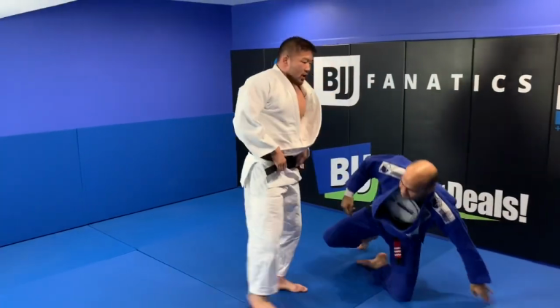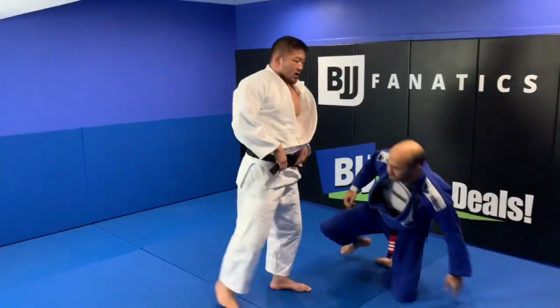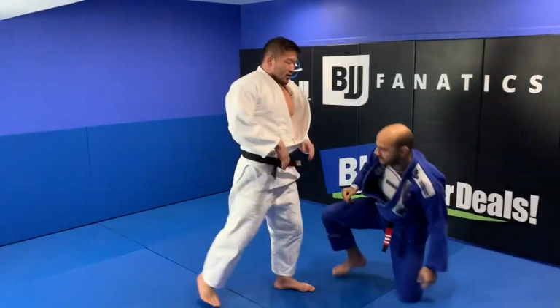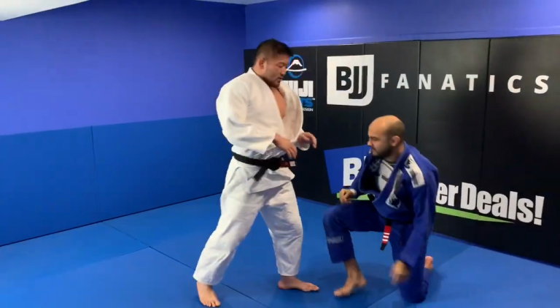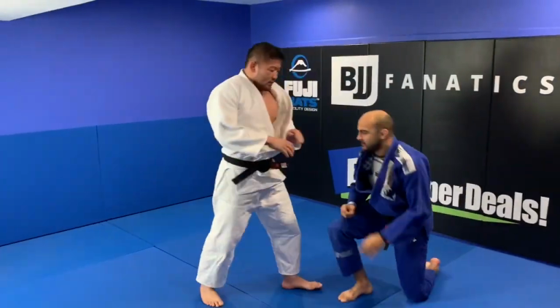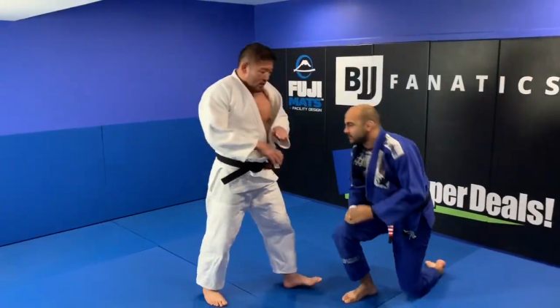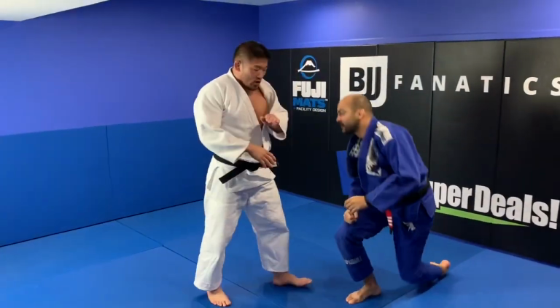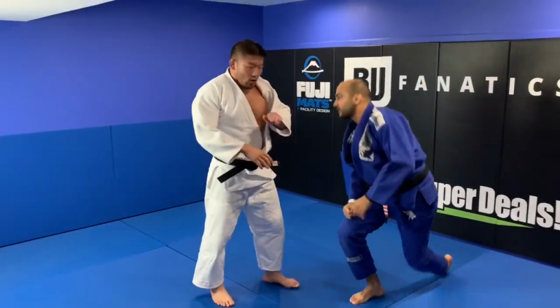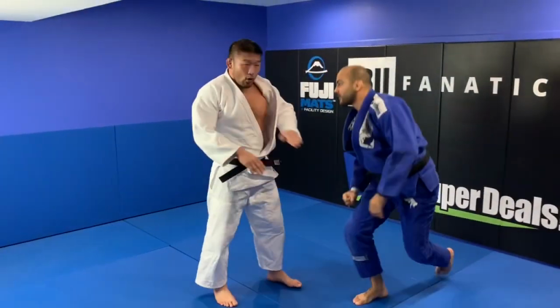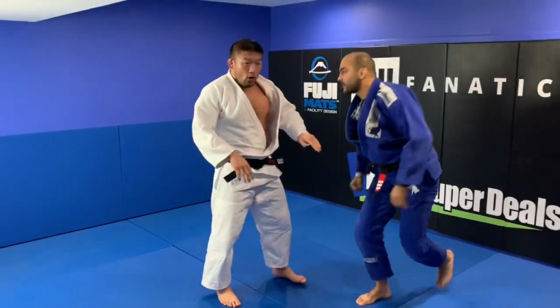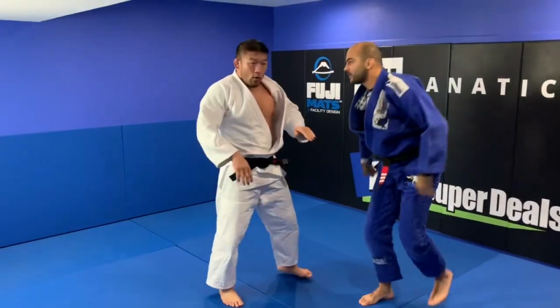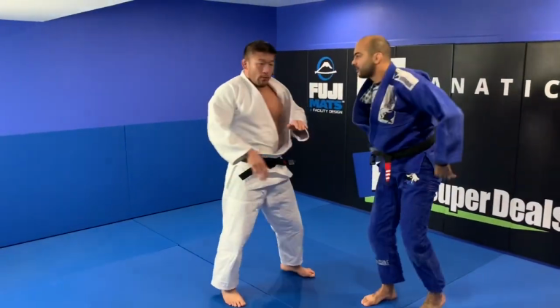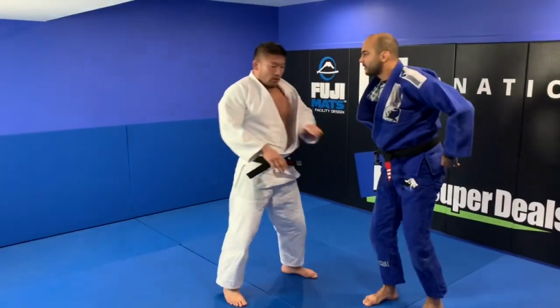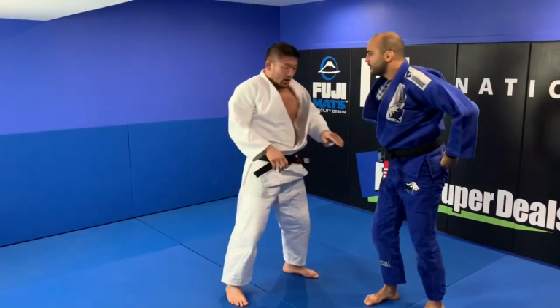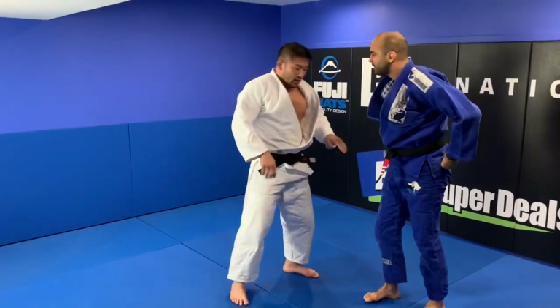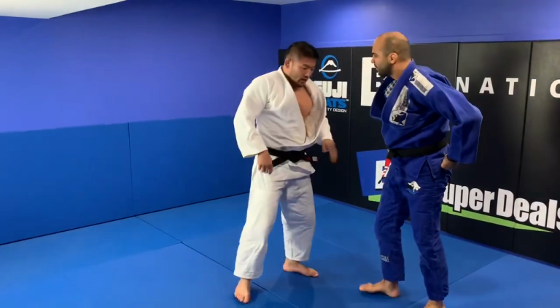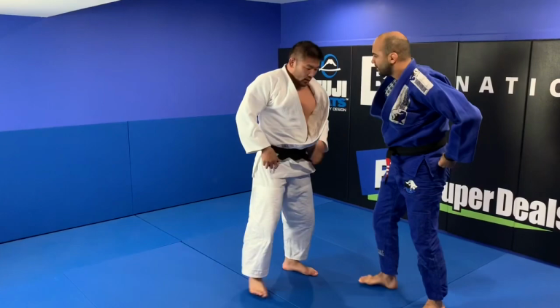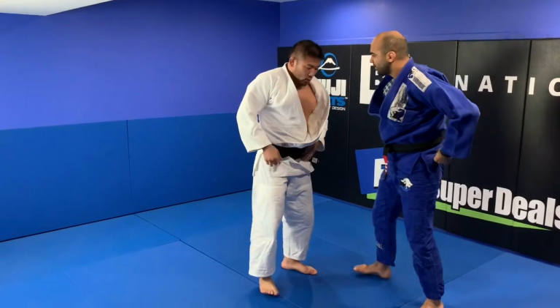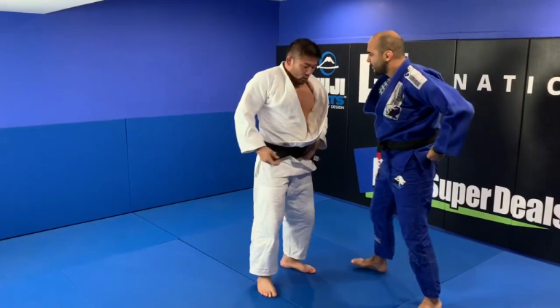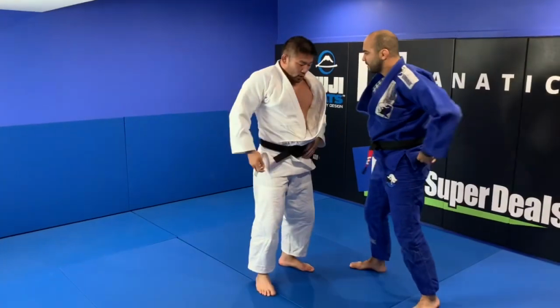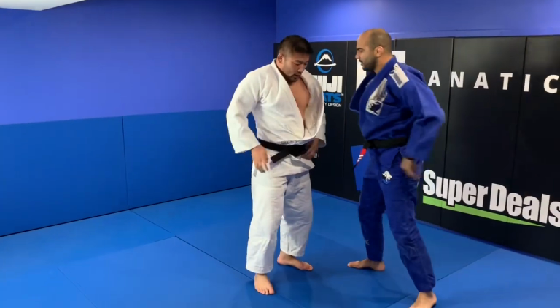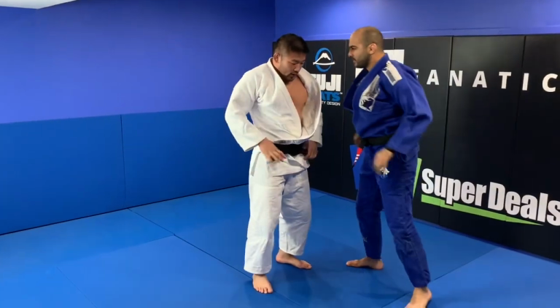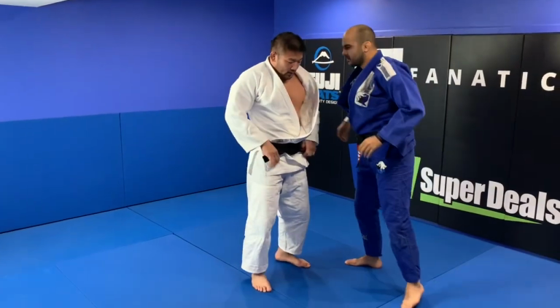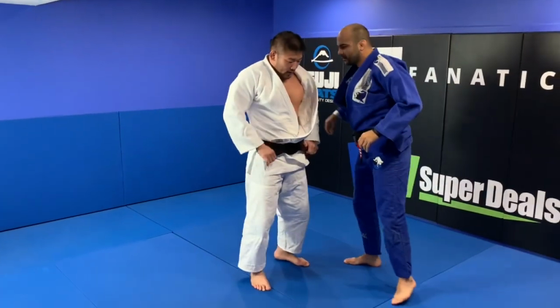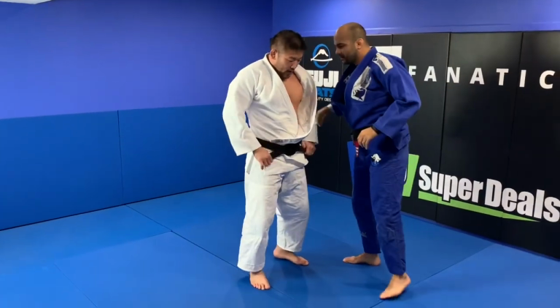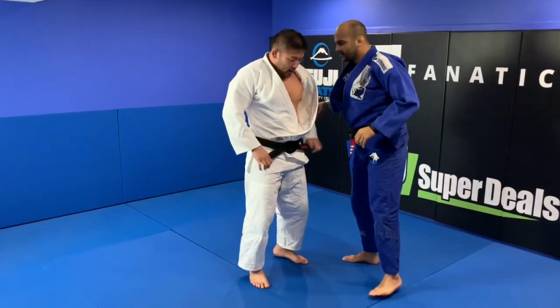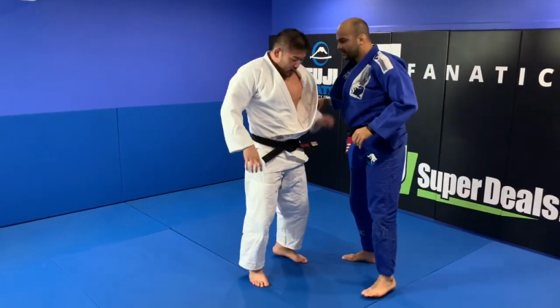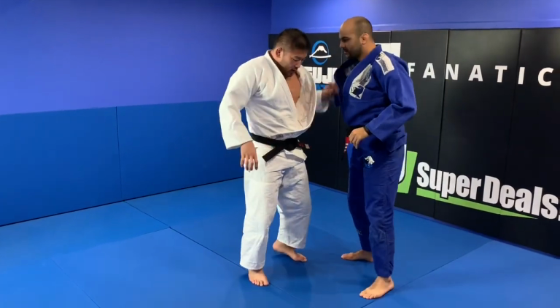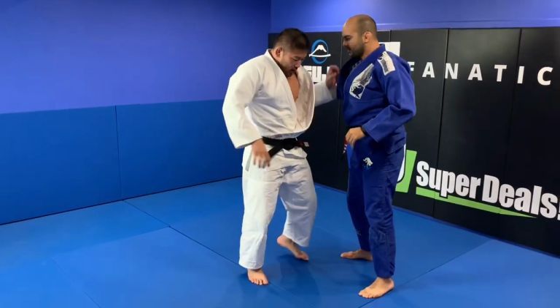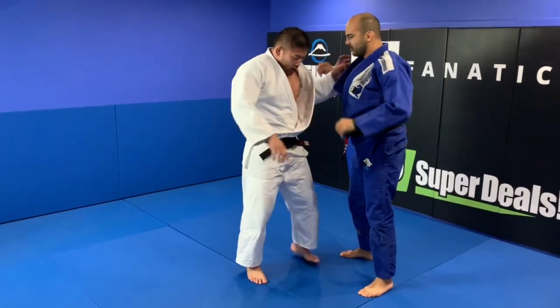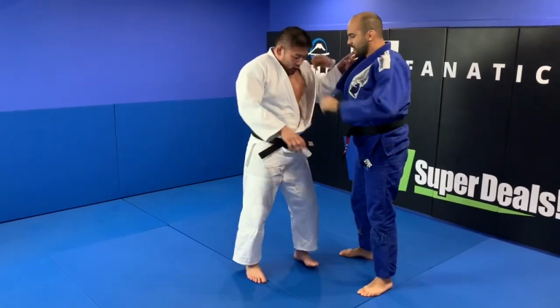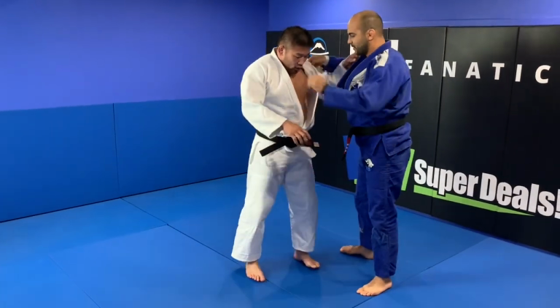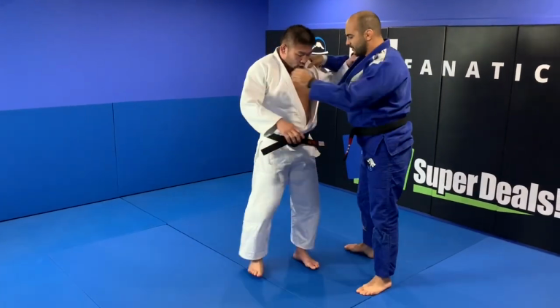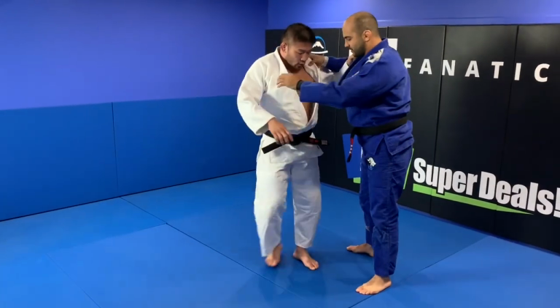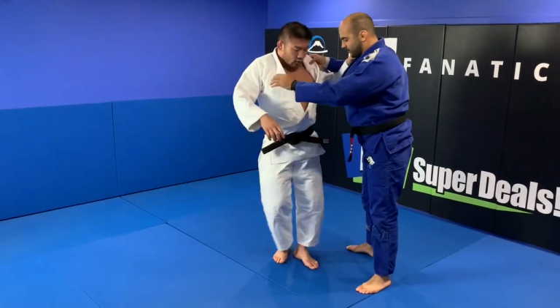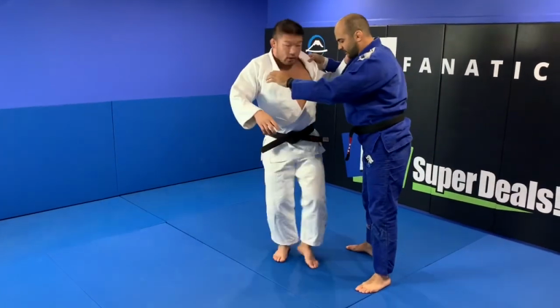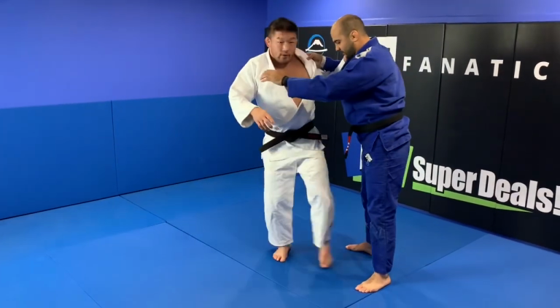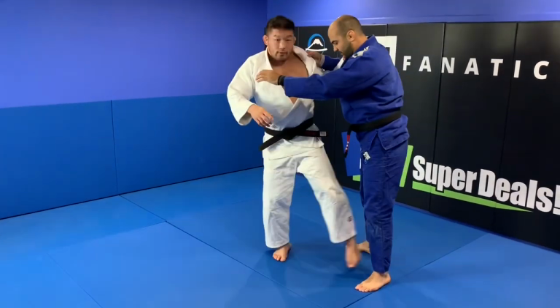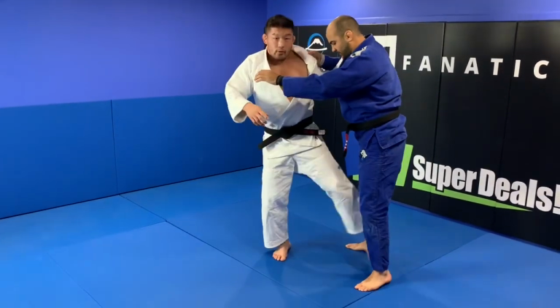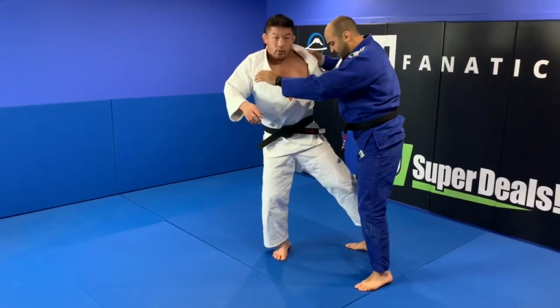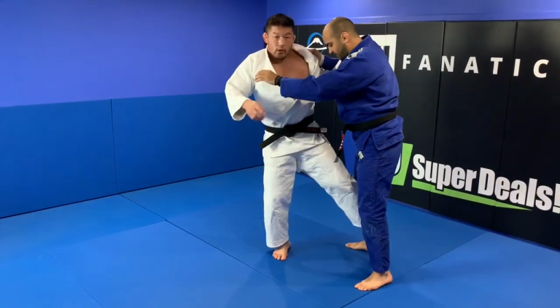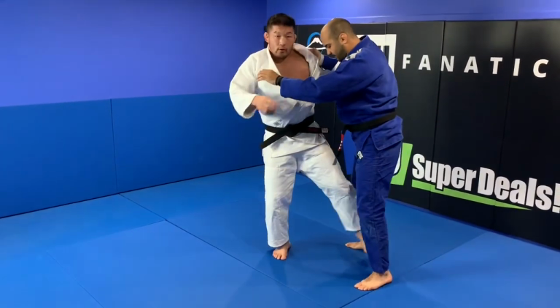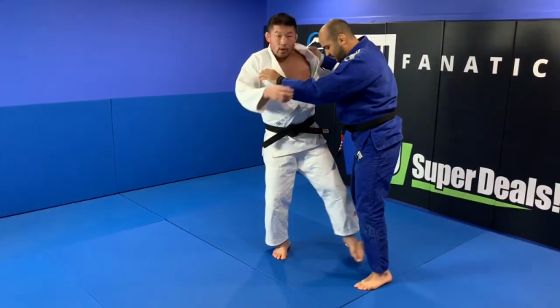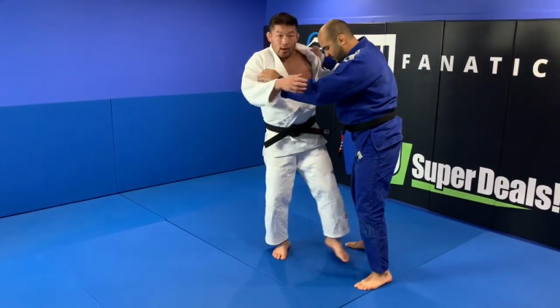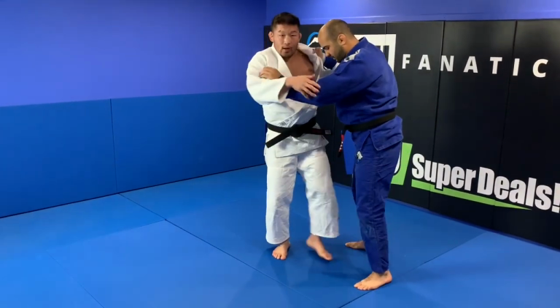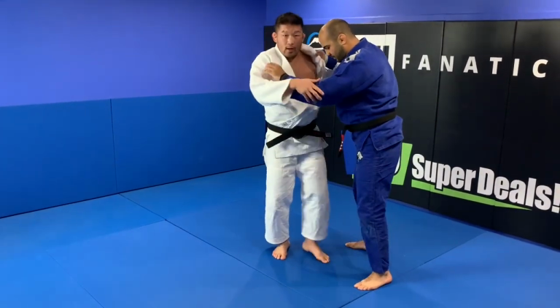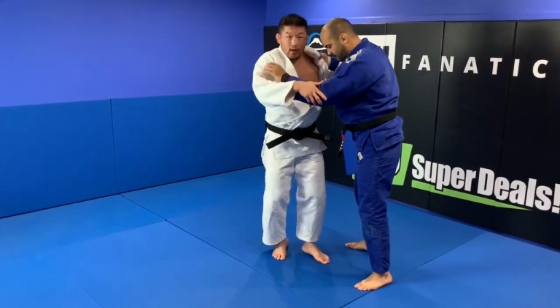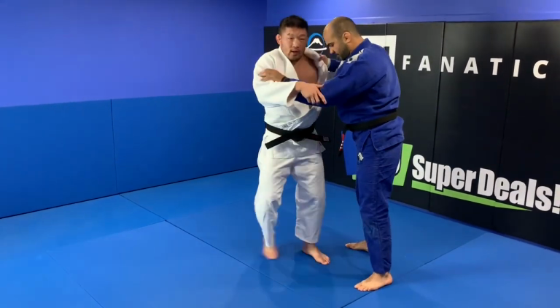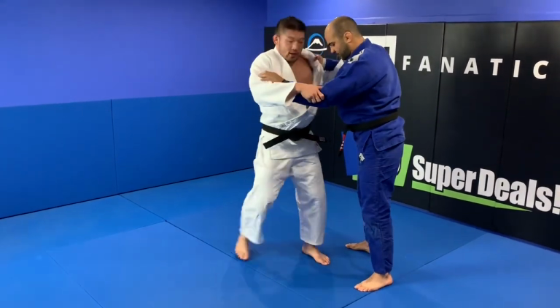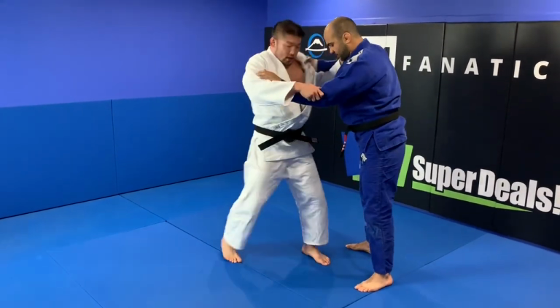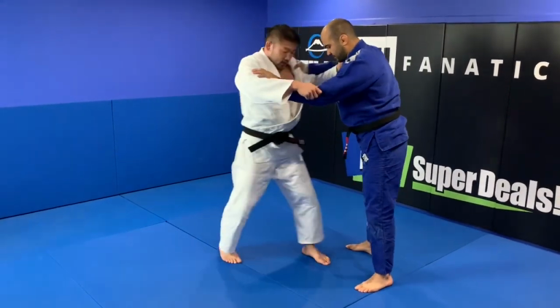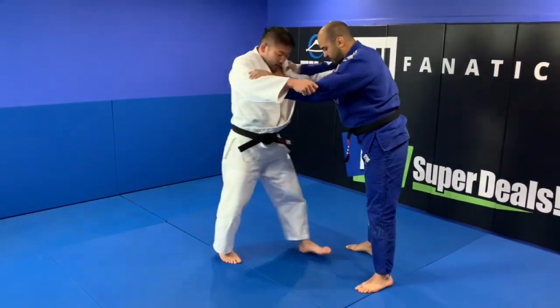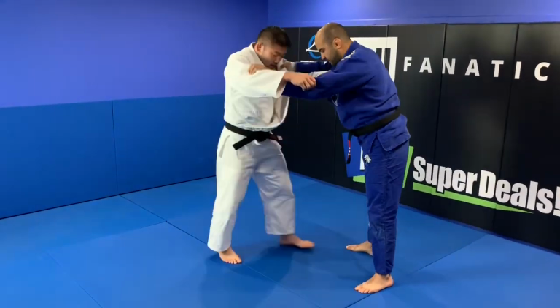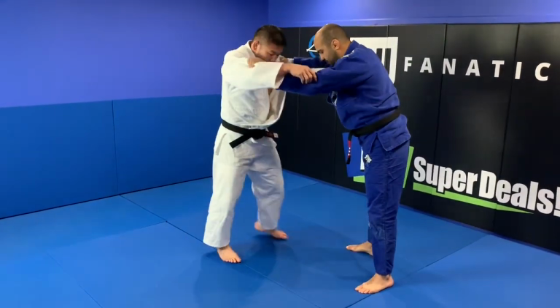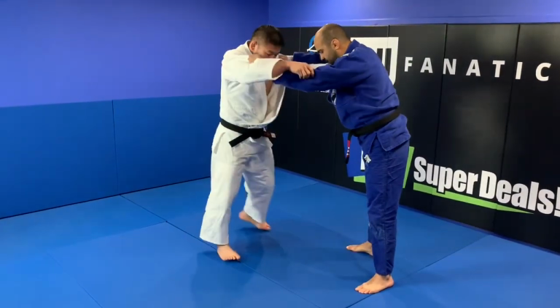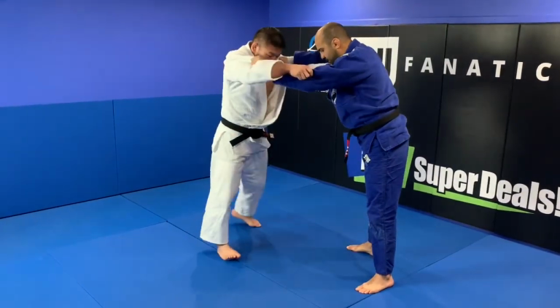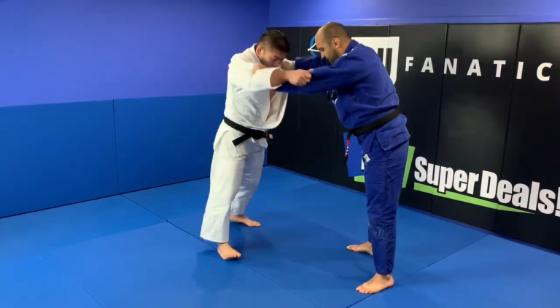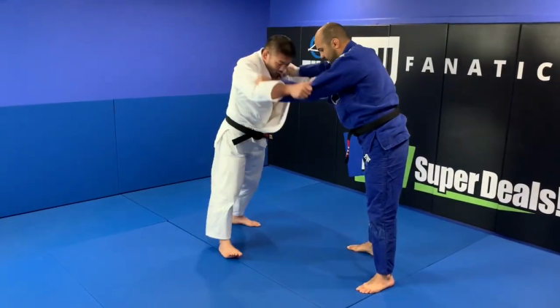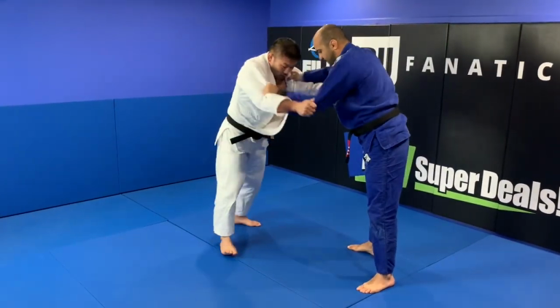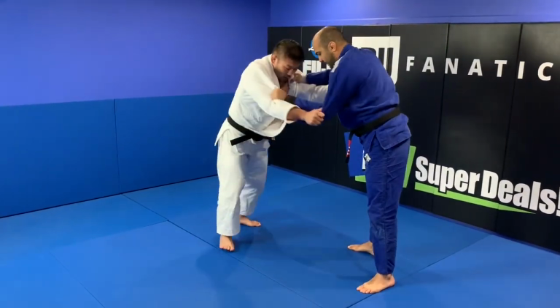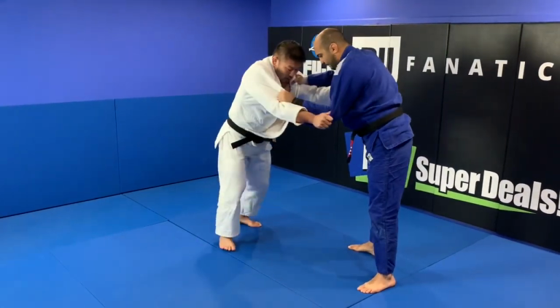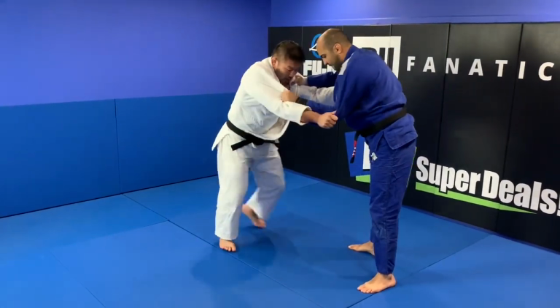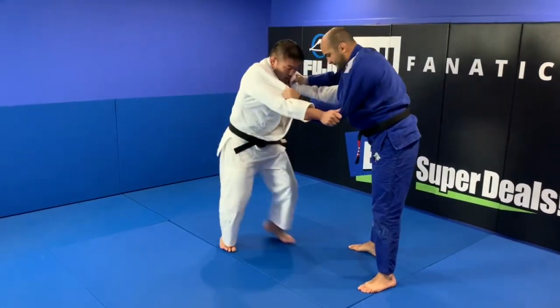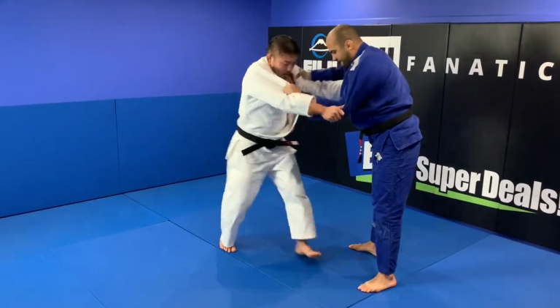Just imagine — open his leg. Don't lift your leg, just open his leg.